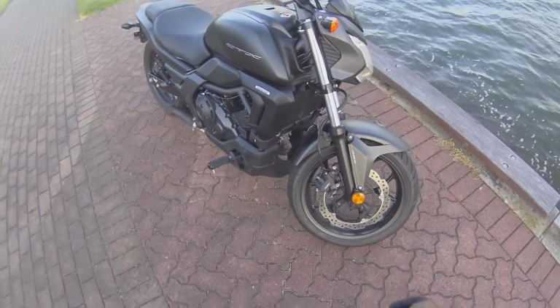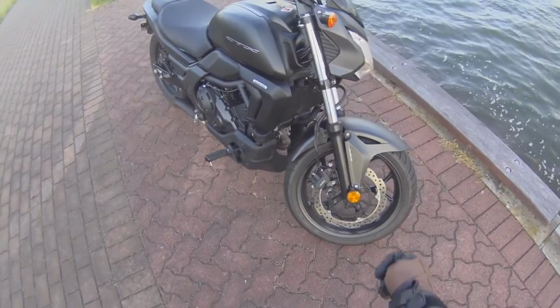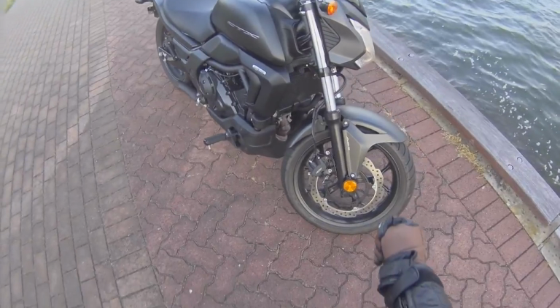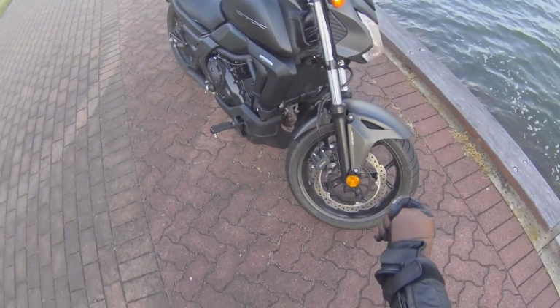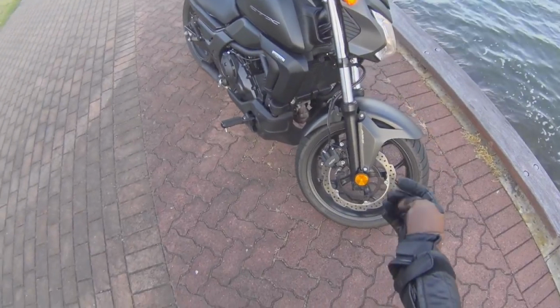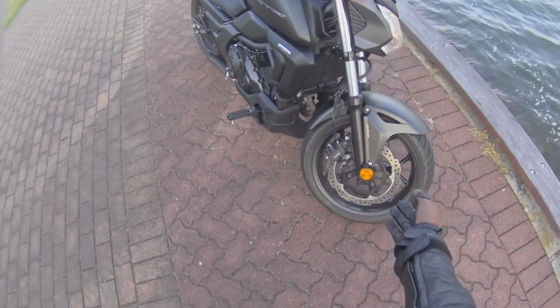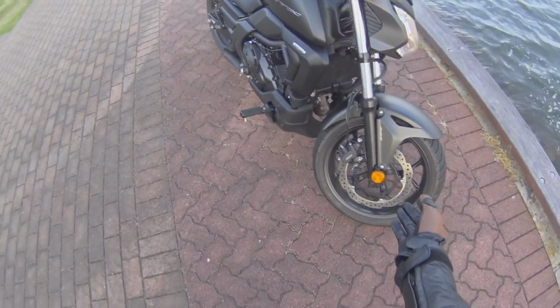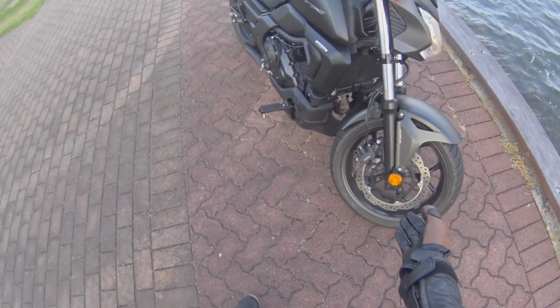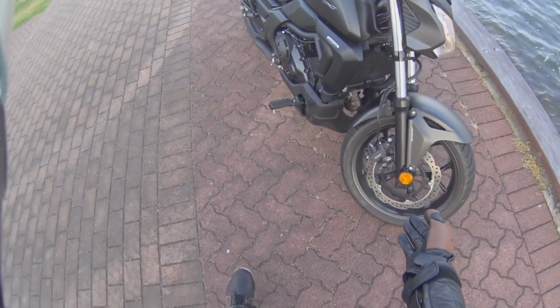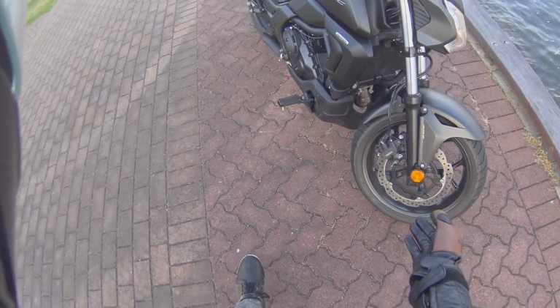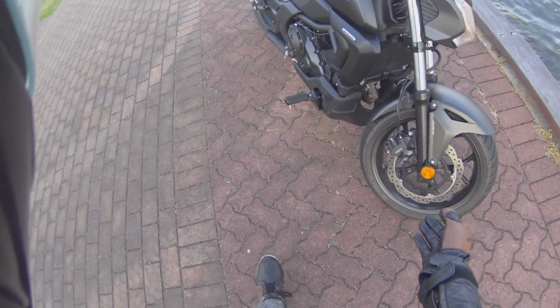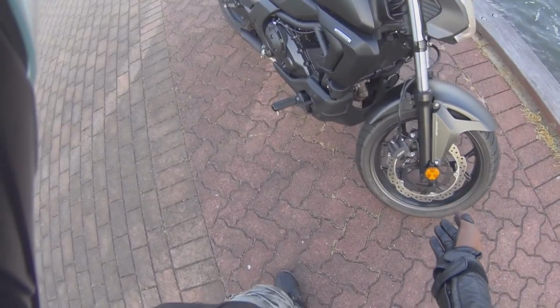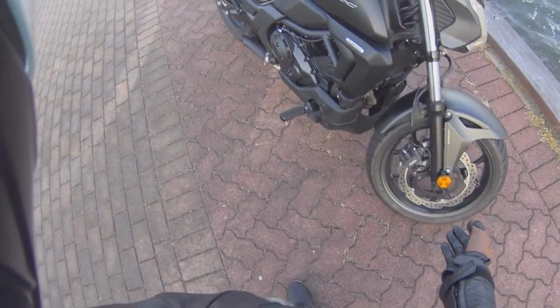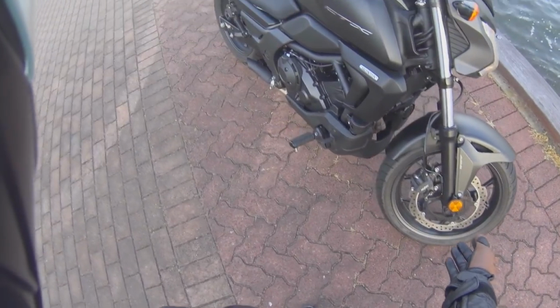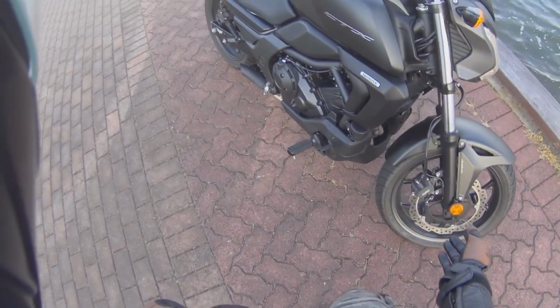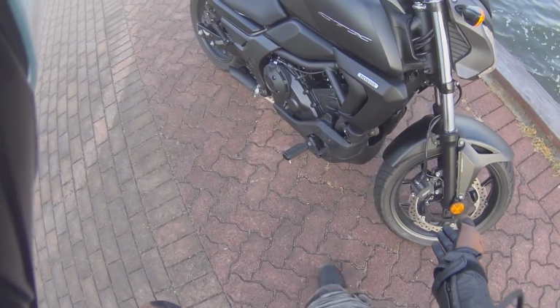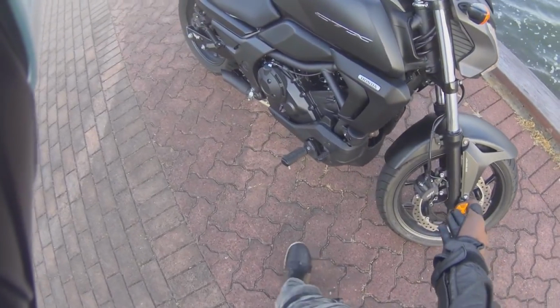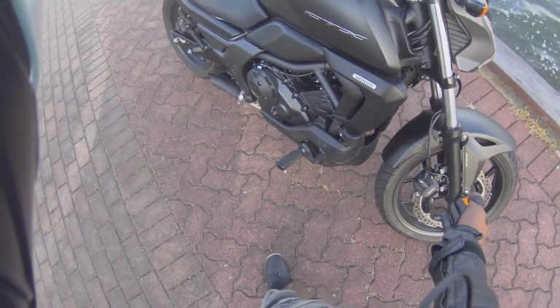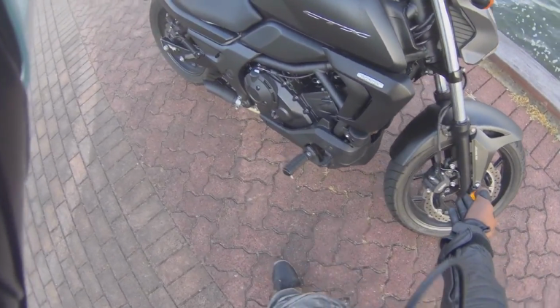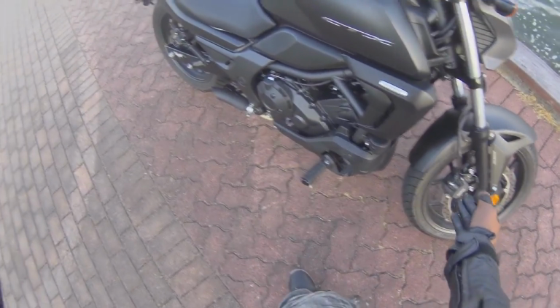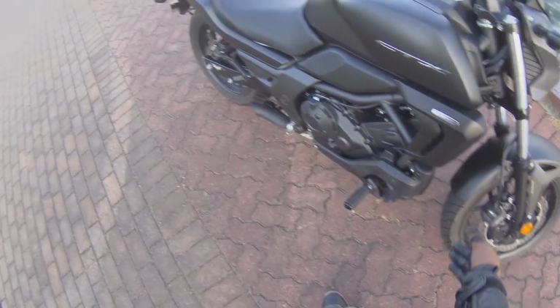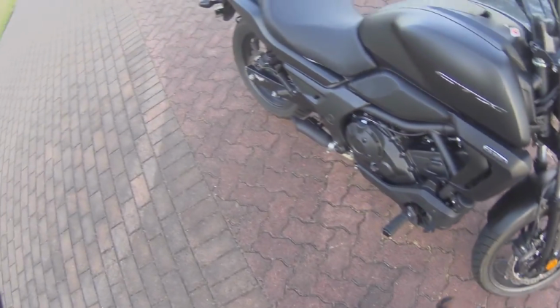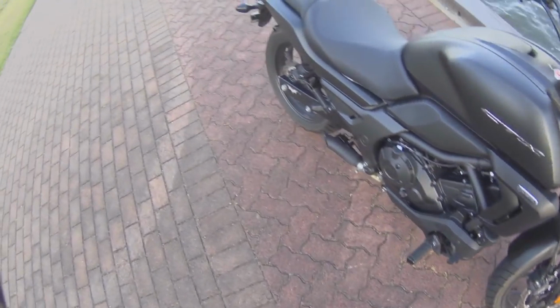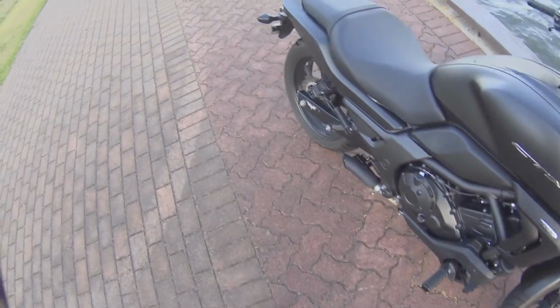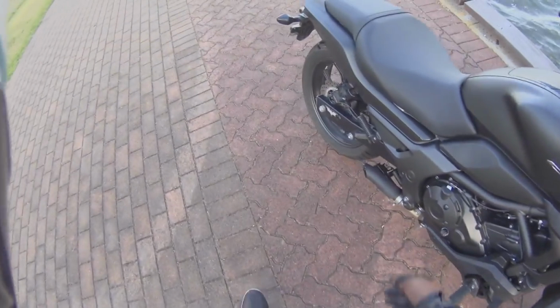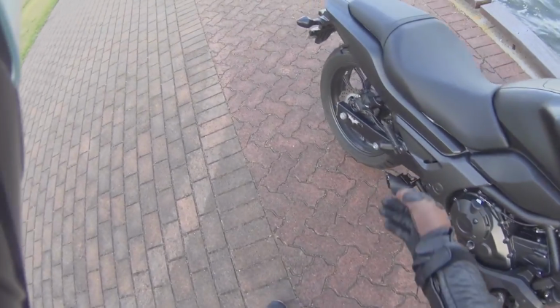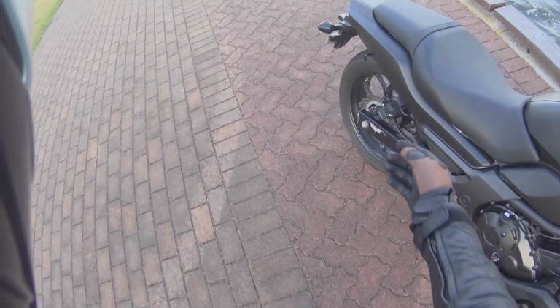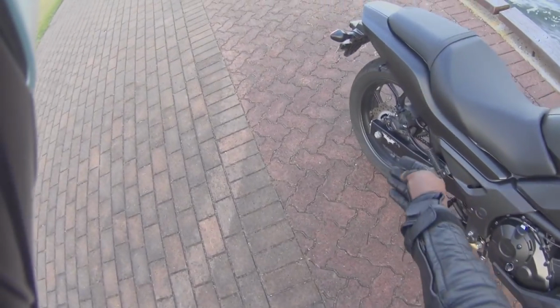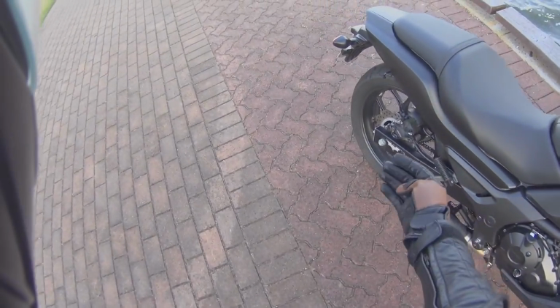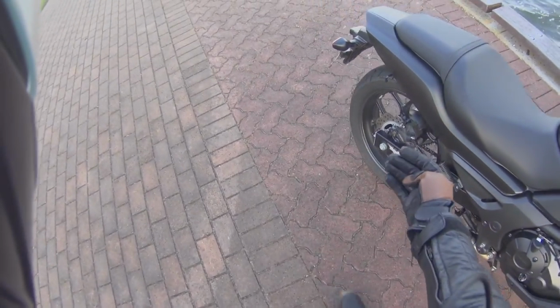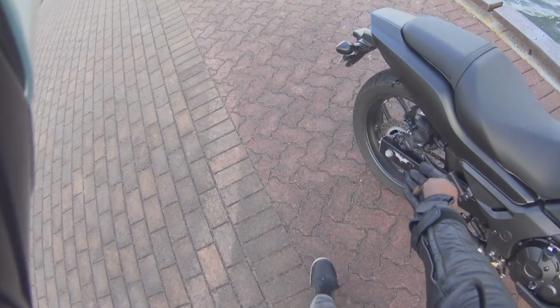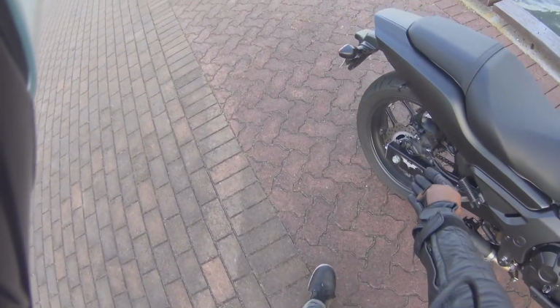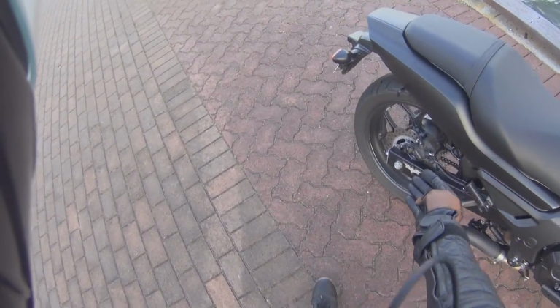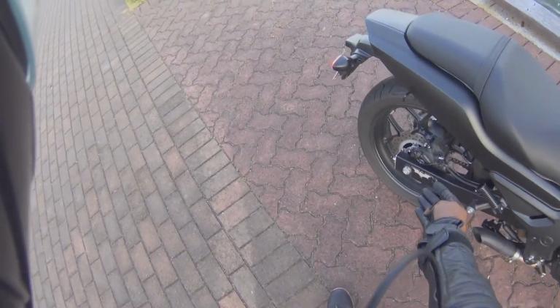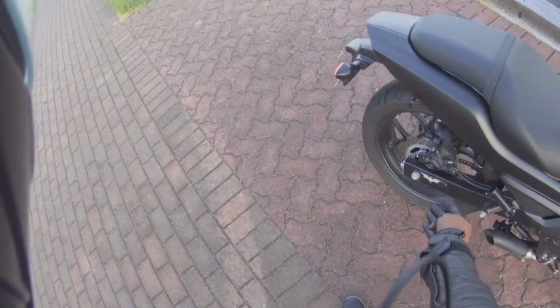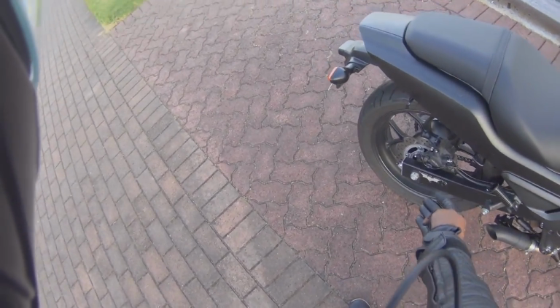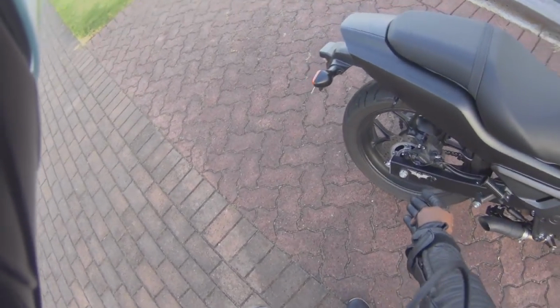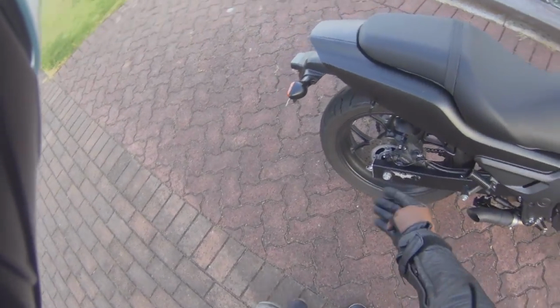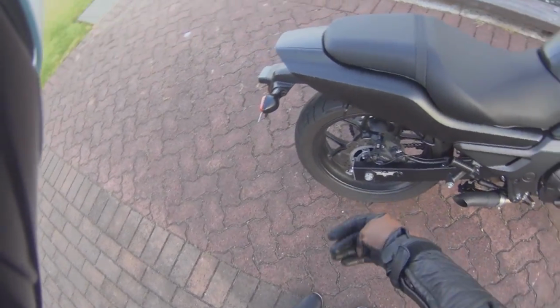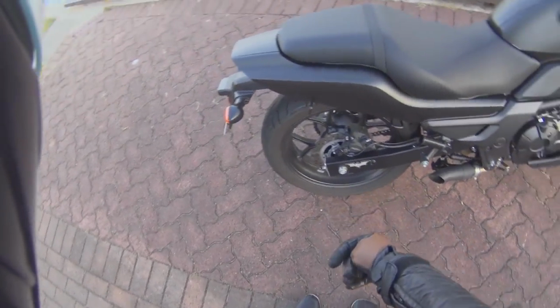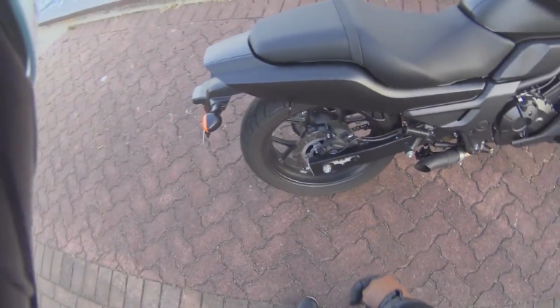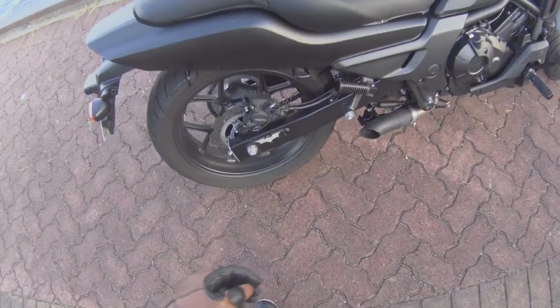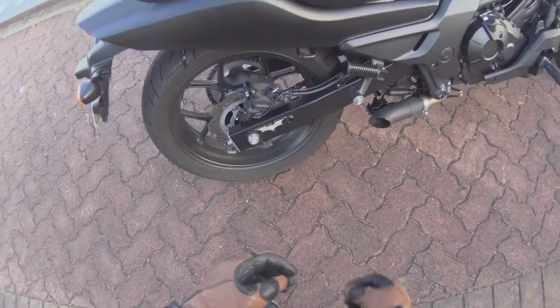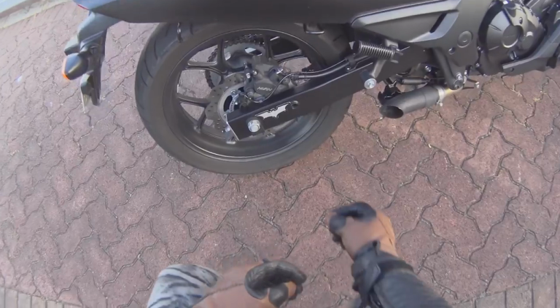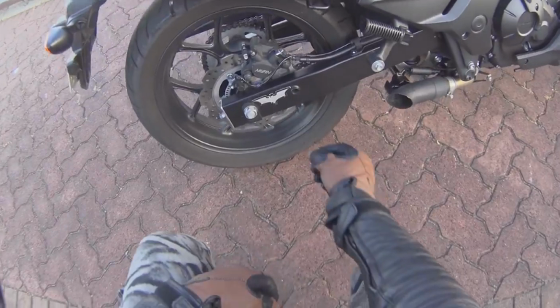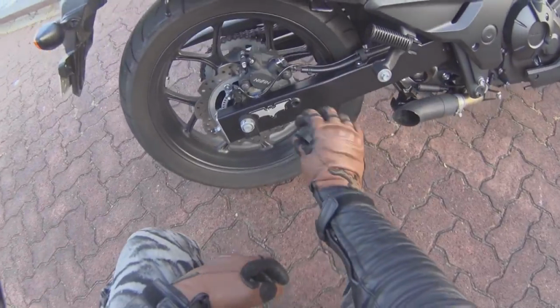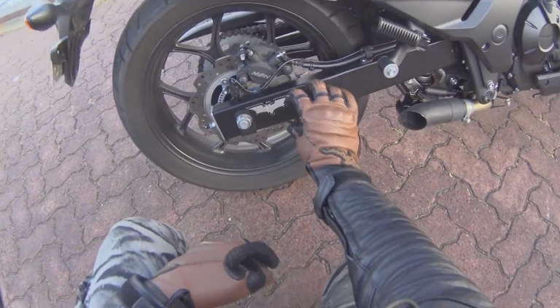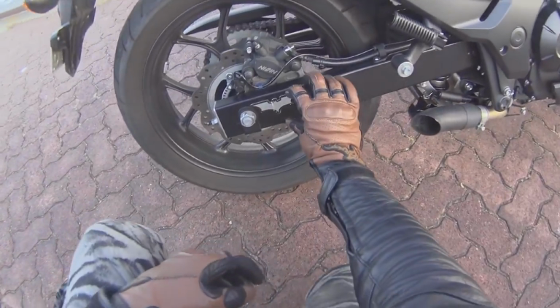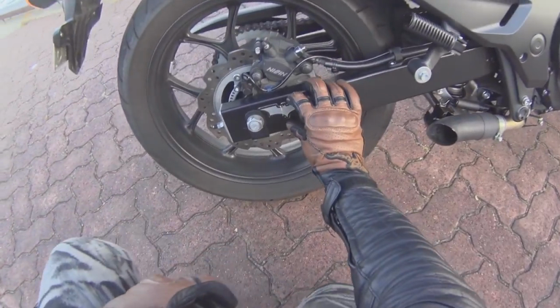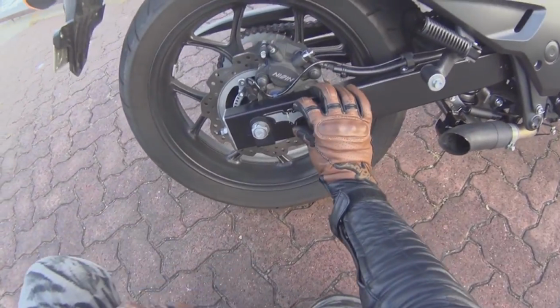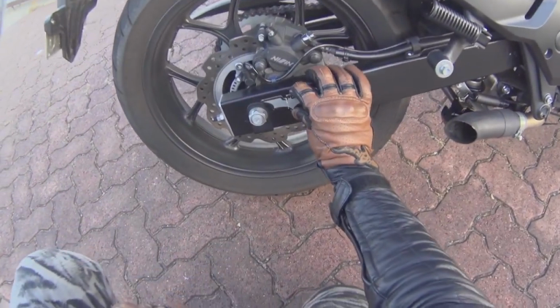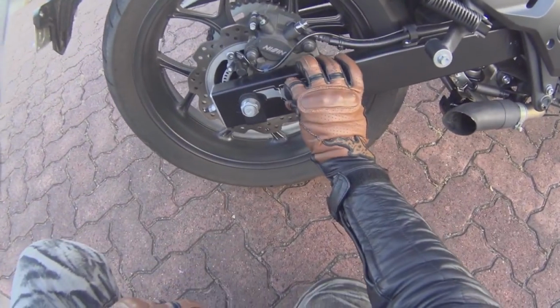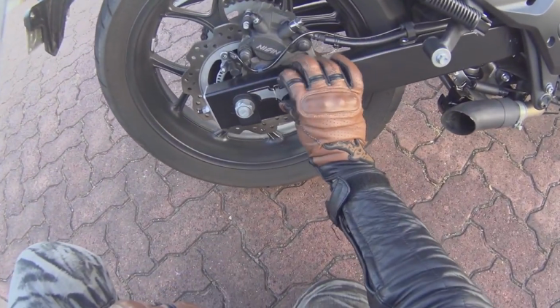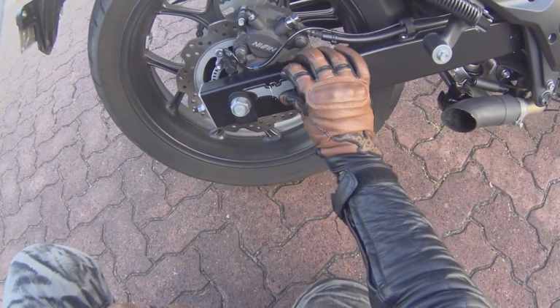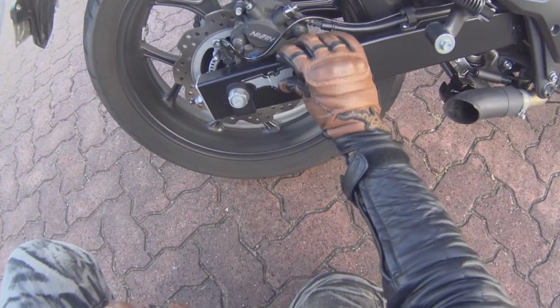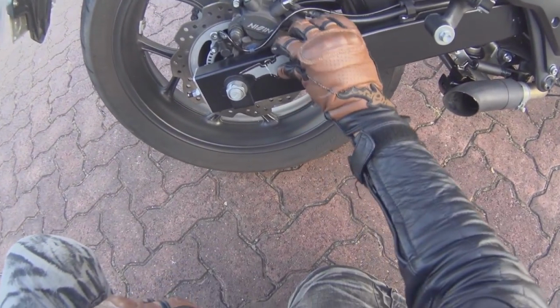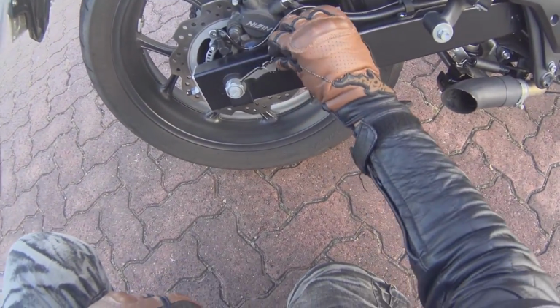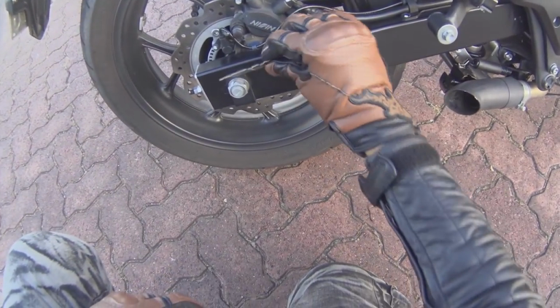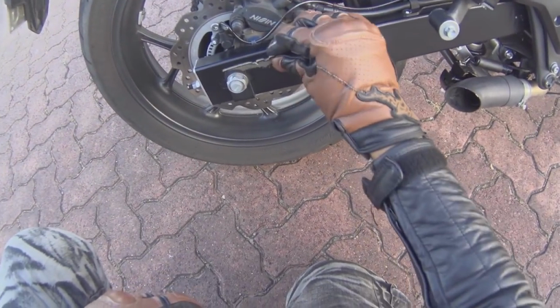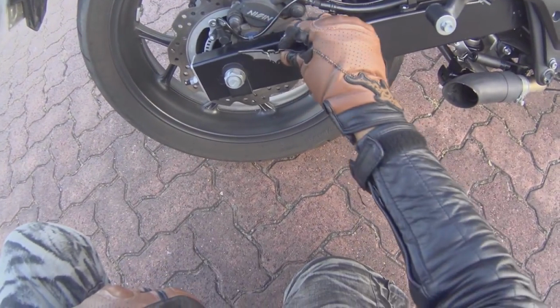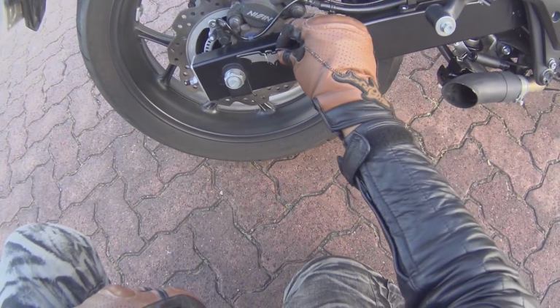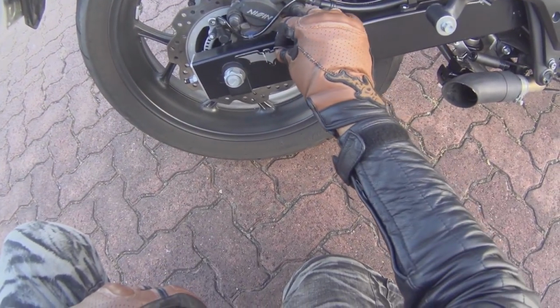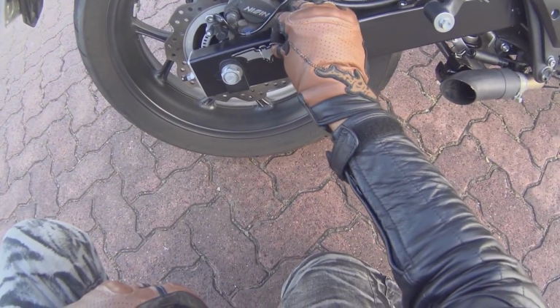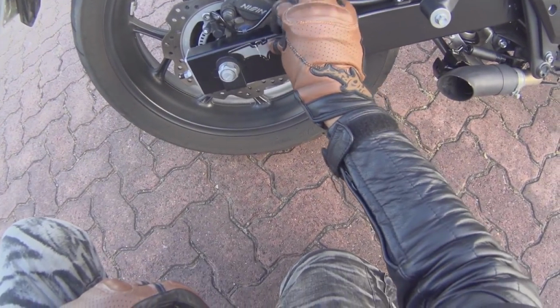It's got front disc brake with ABS and rear disc brake with ABS as well. It's also got a Batman magnet on there.